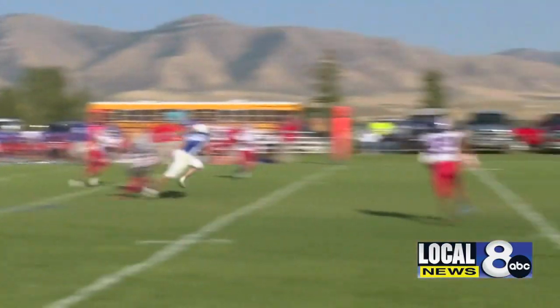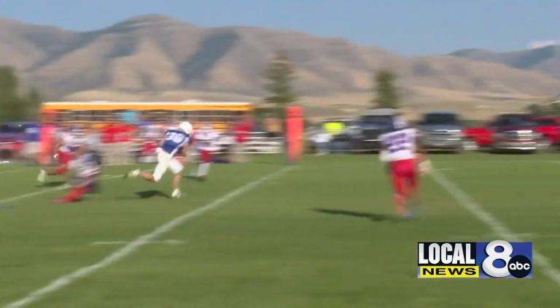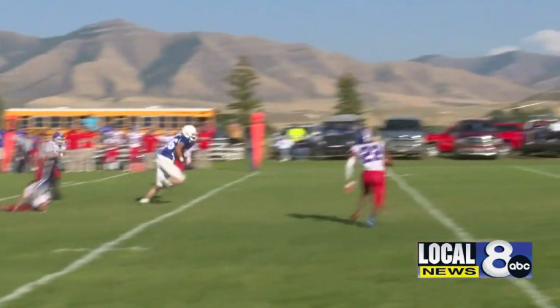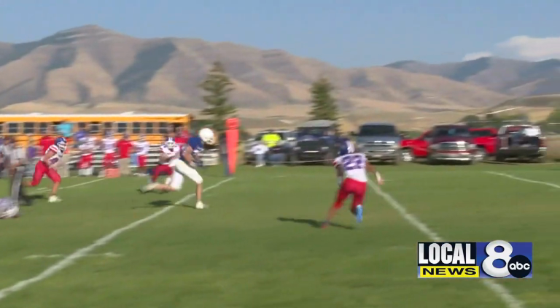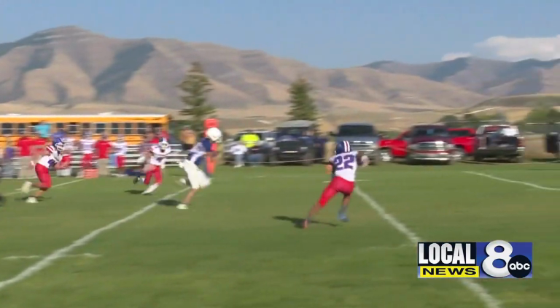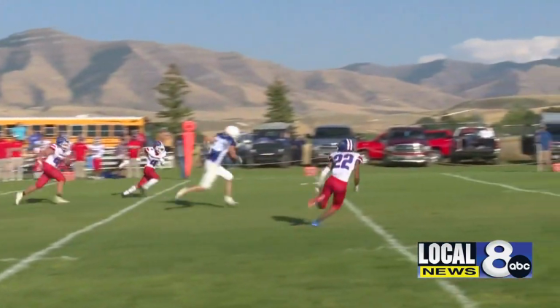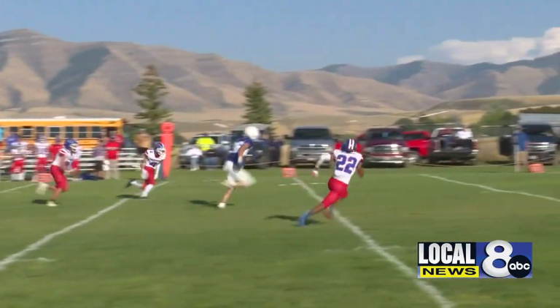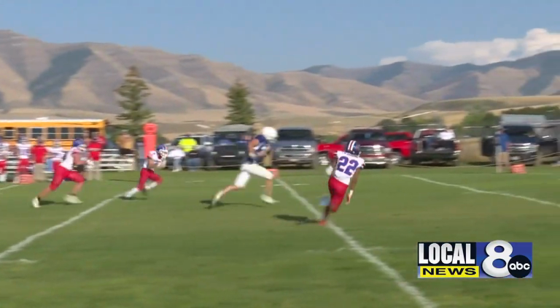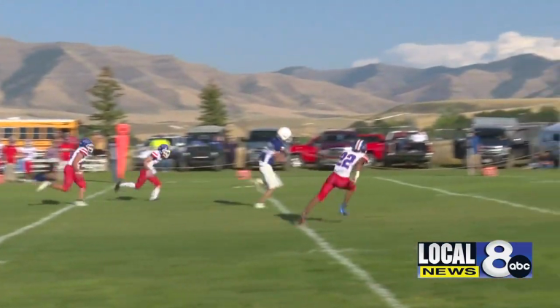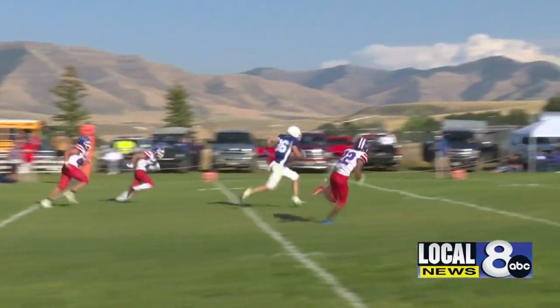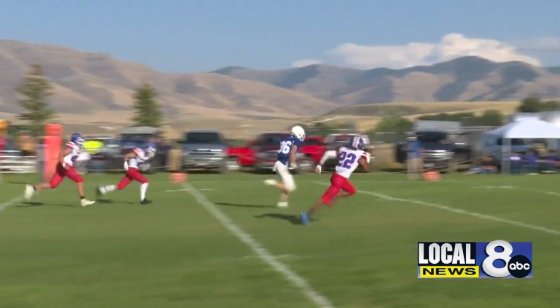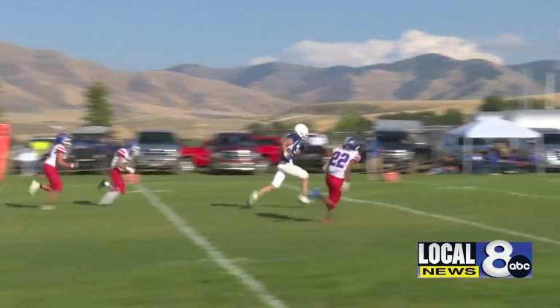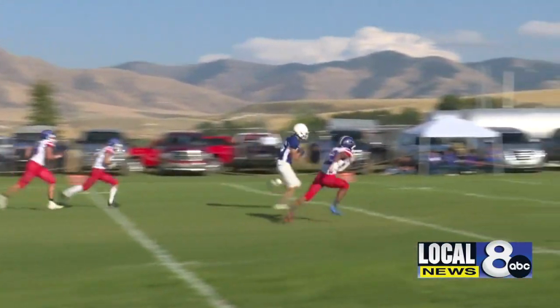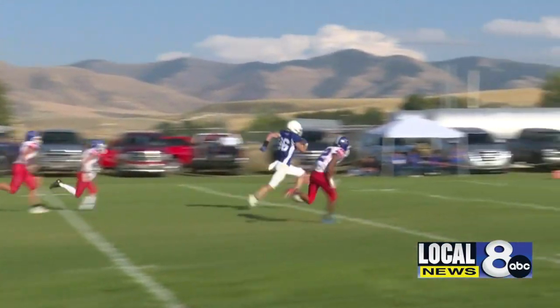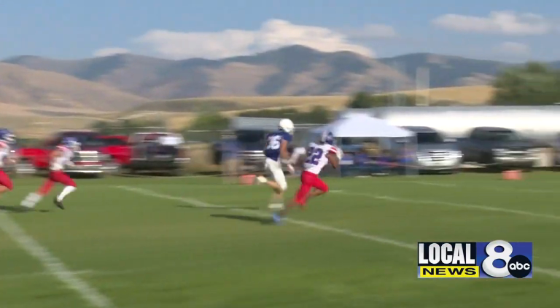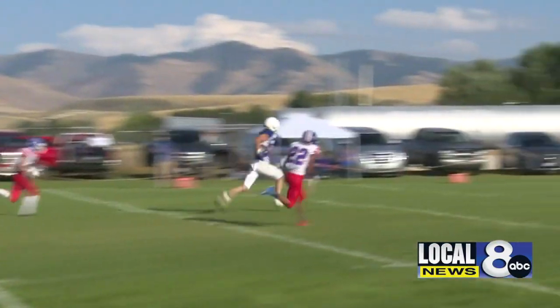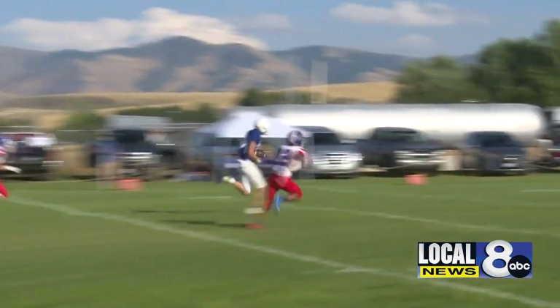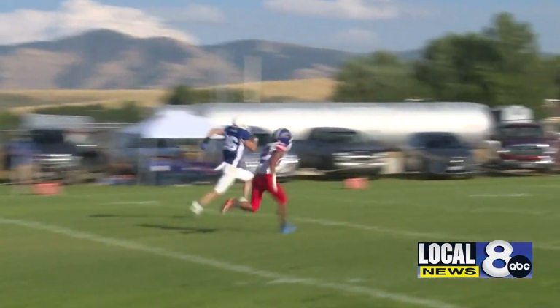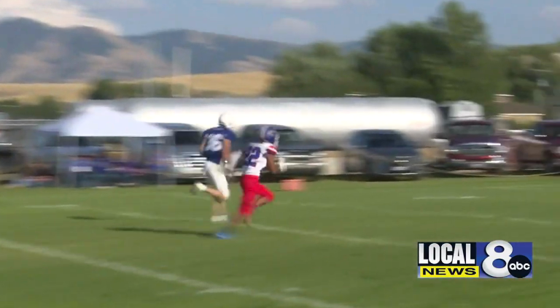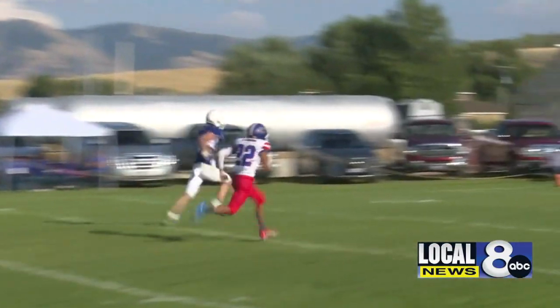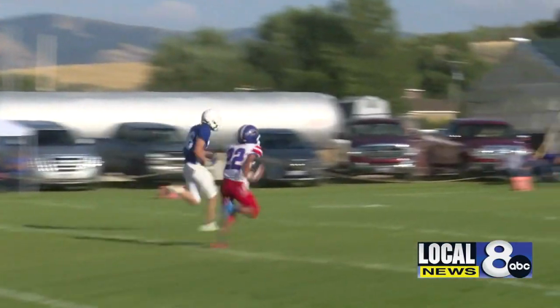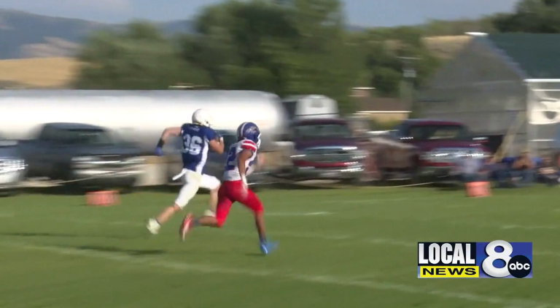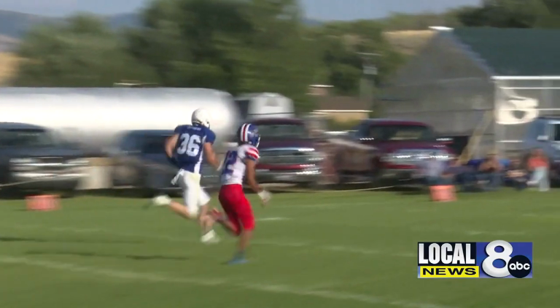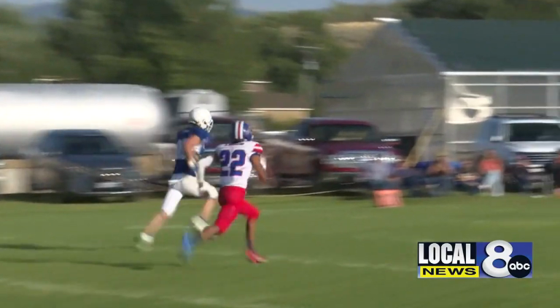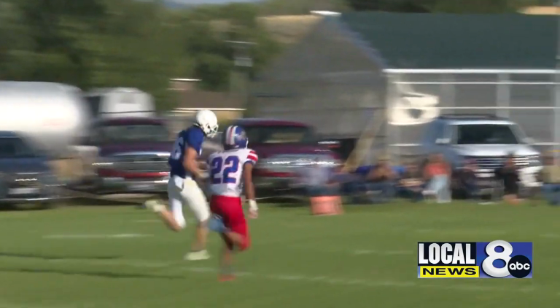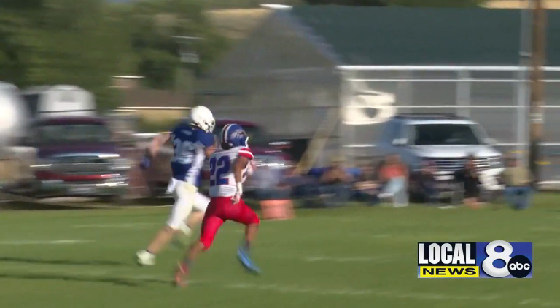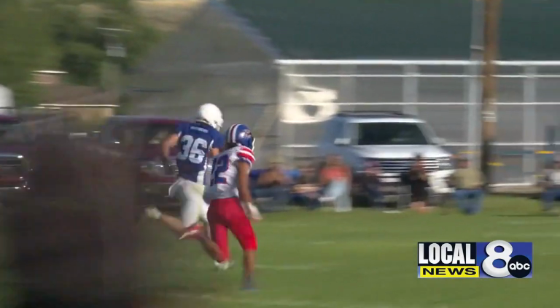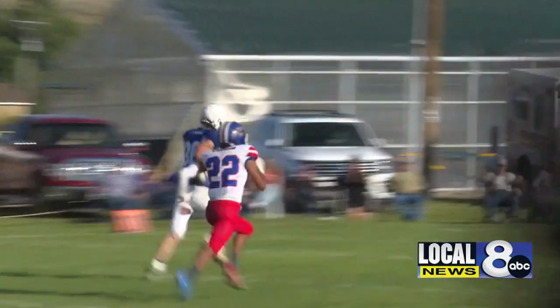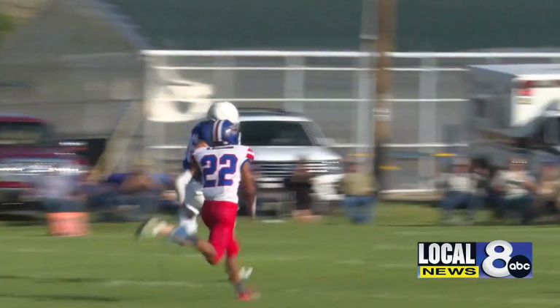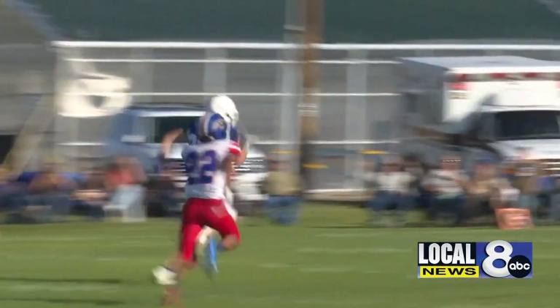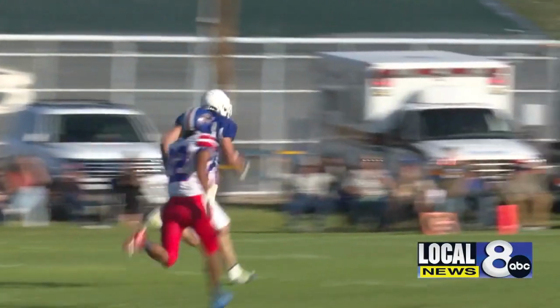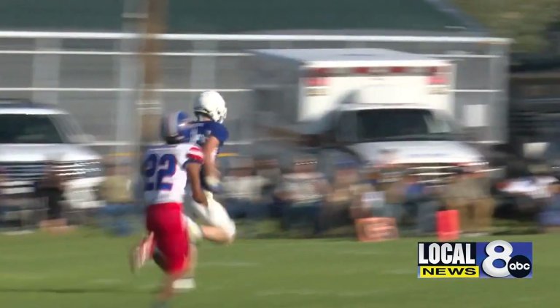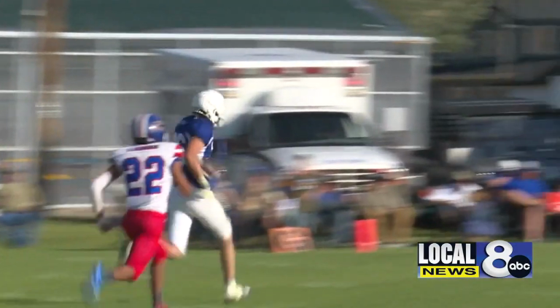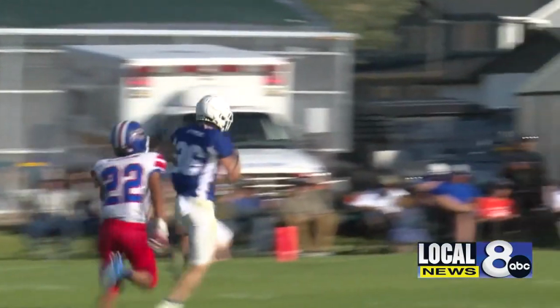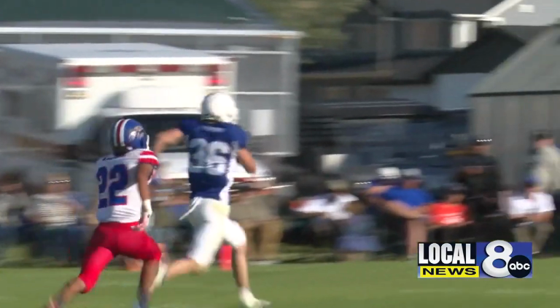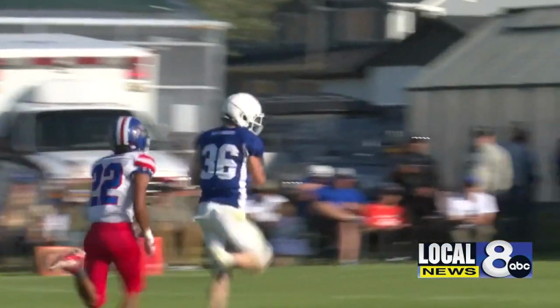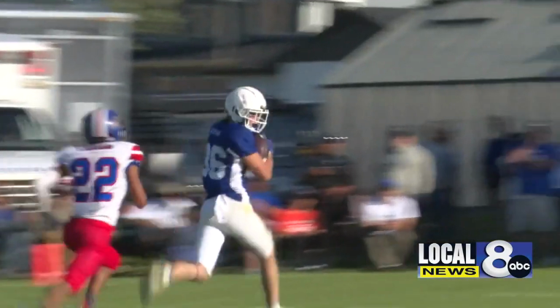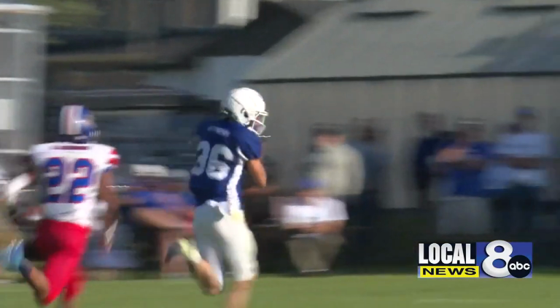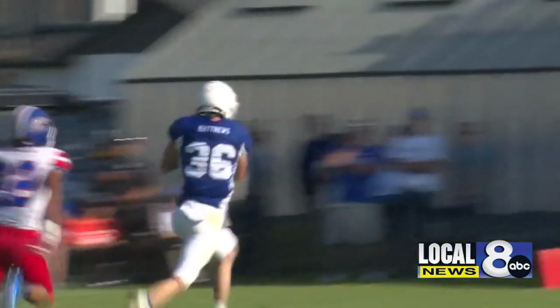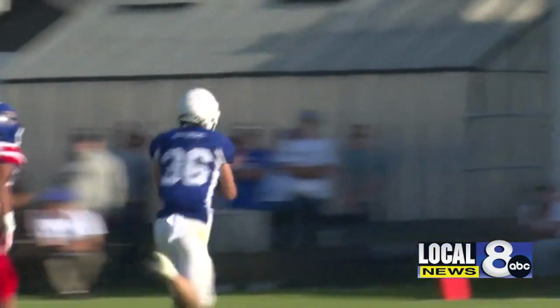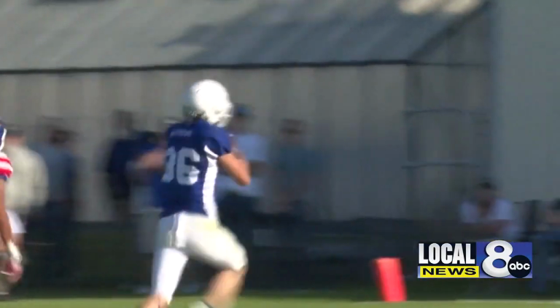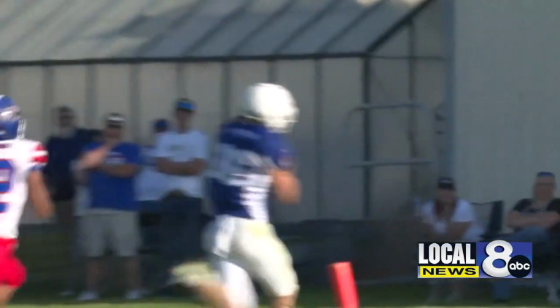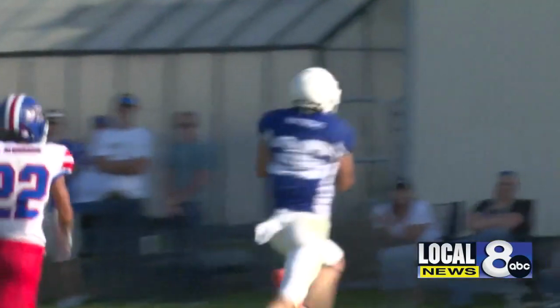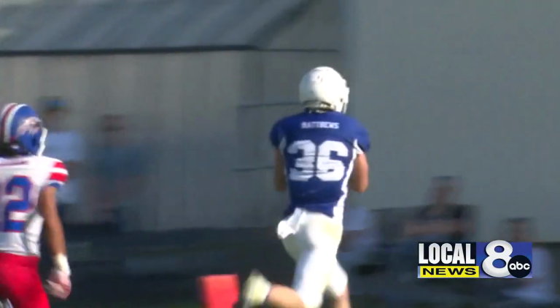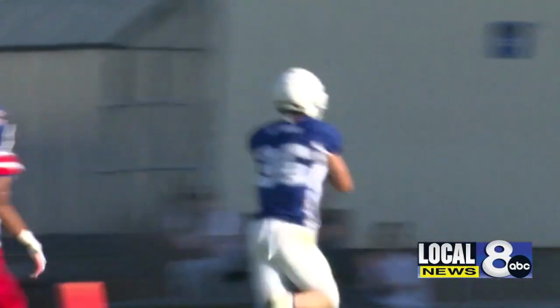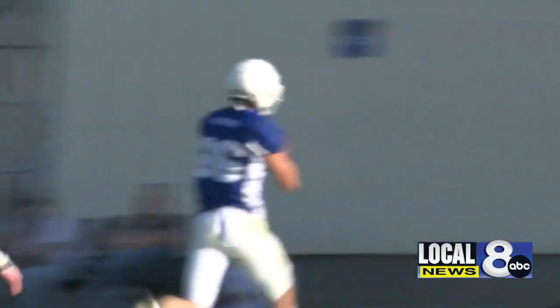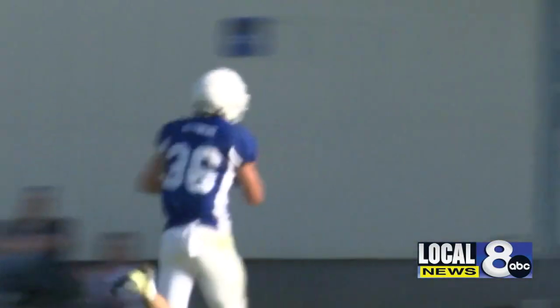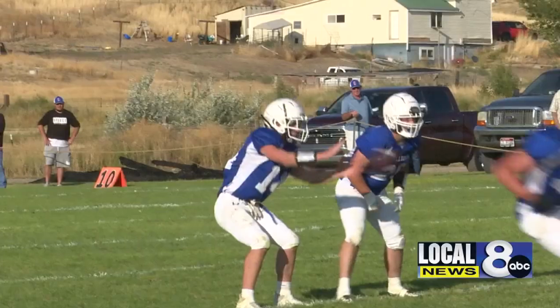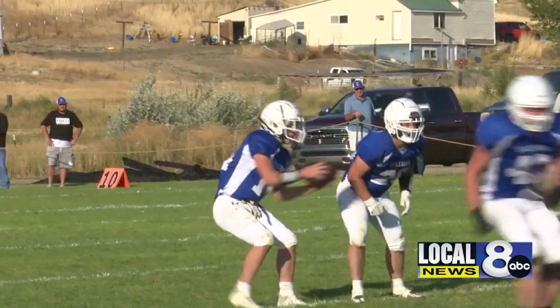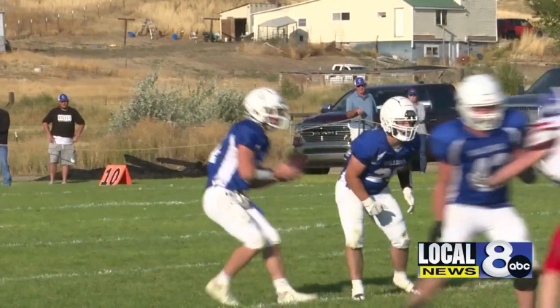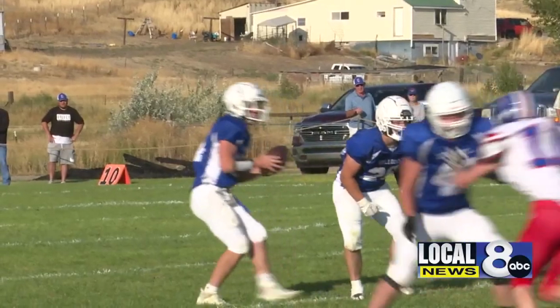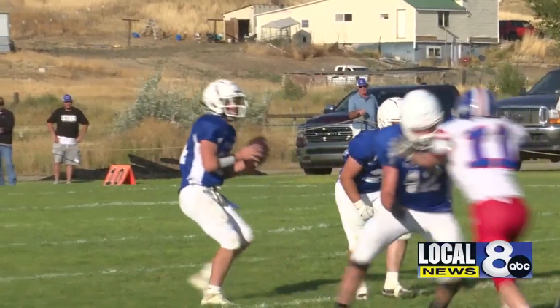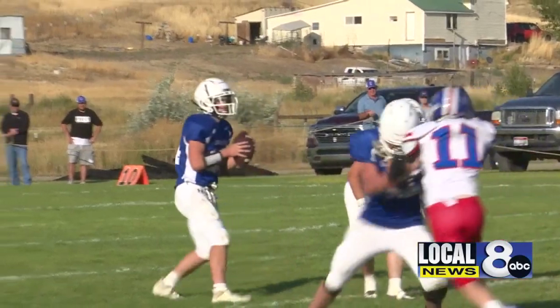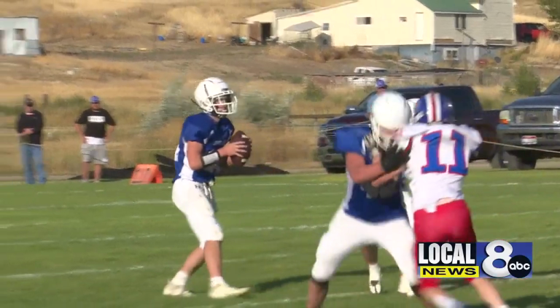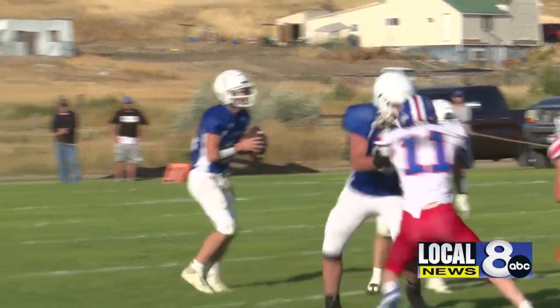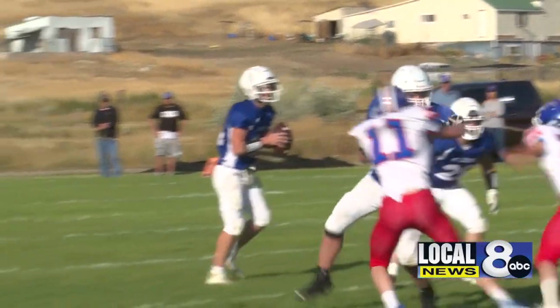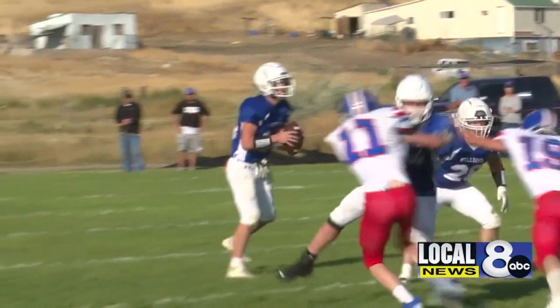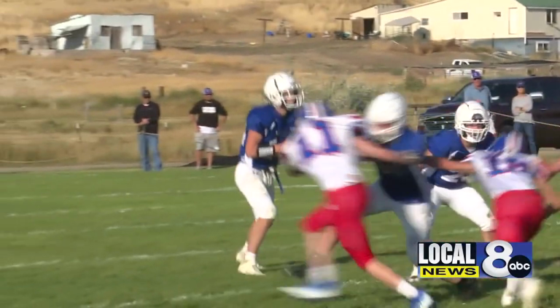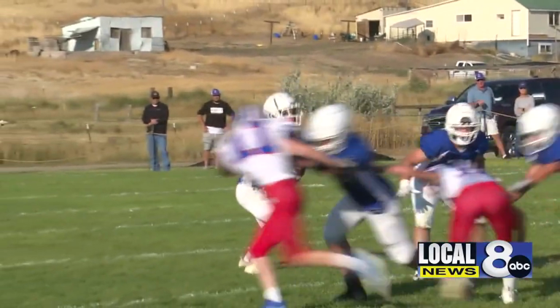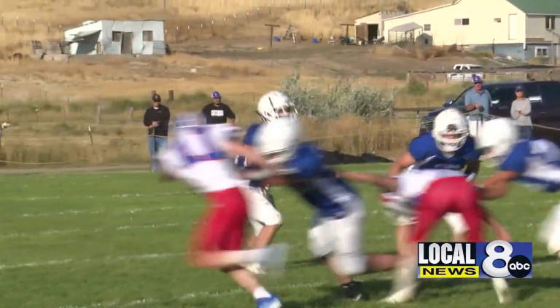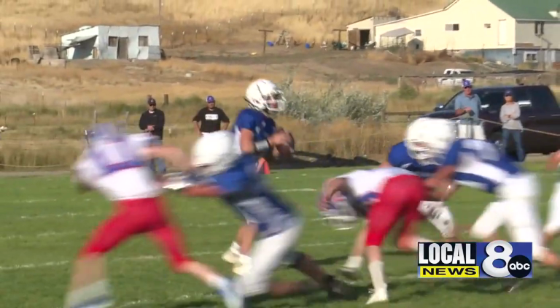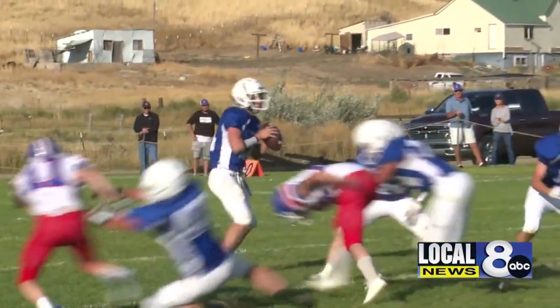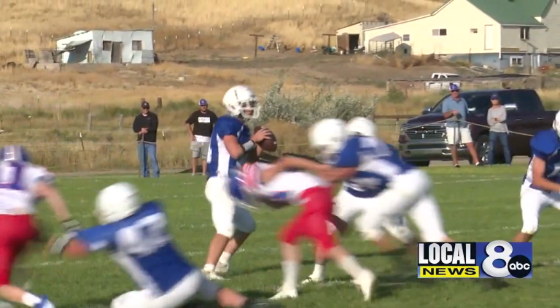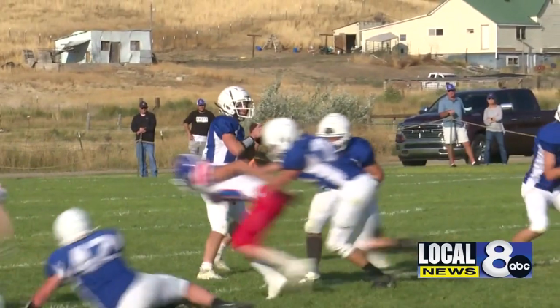The Bulldogs look to come back, and Teague Matthews has the answer, taking it all the way to the house to bring Rockland within a possession.